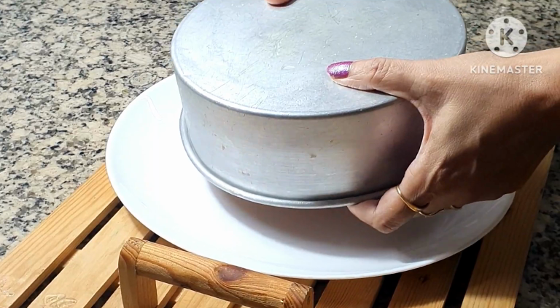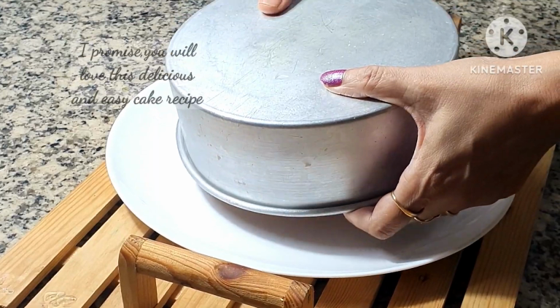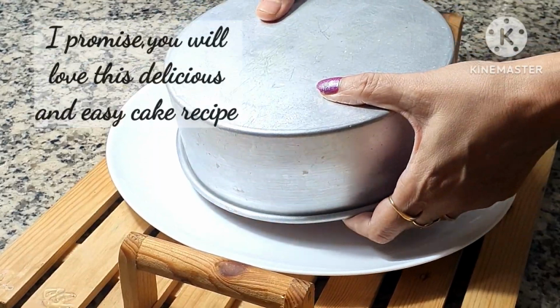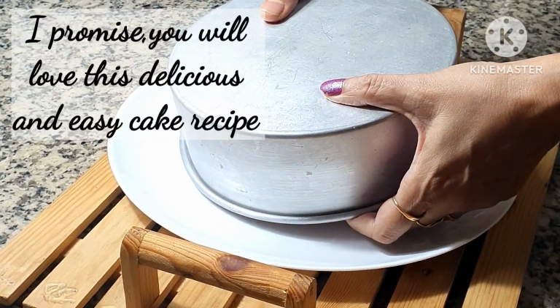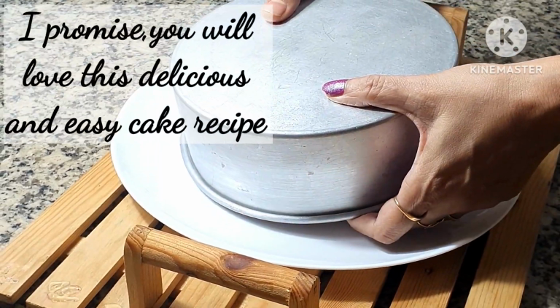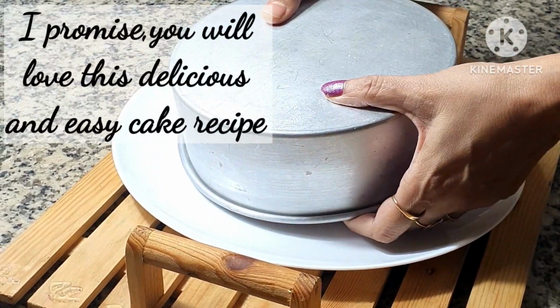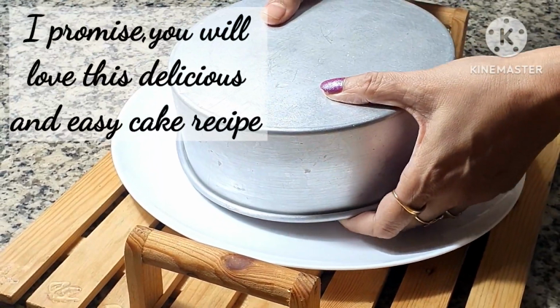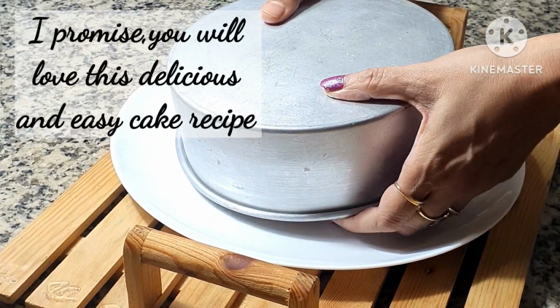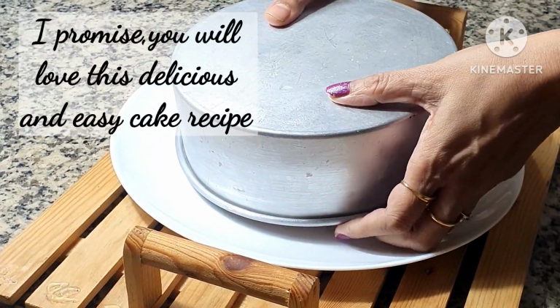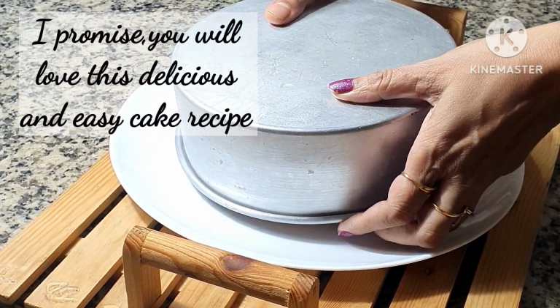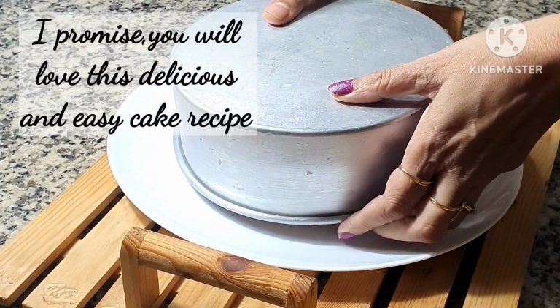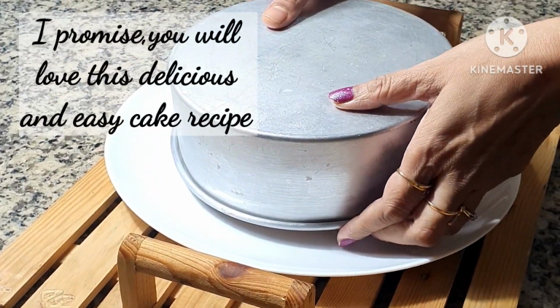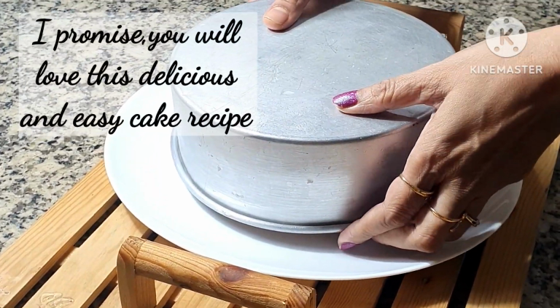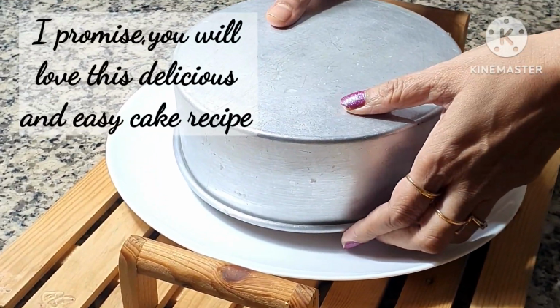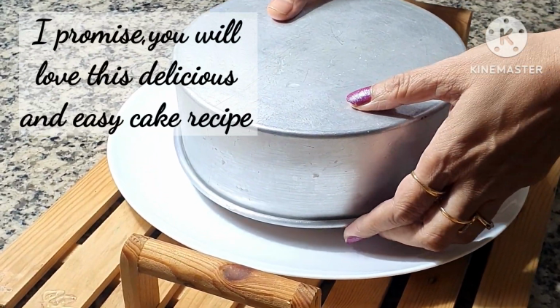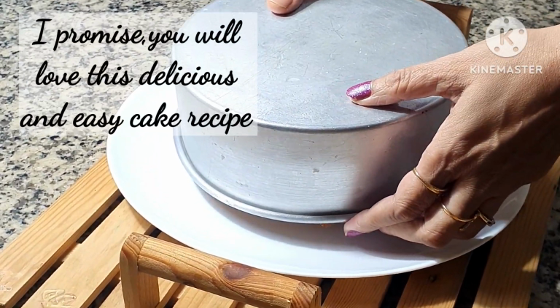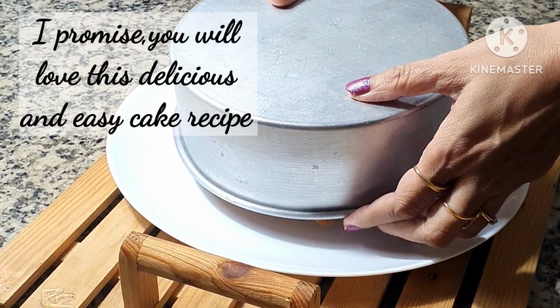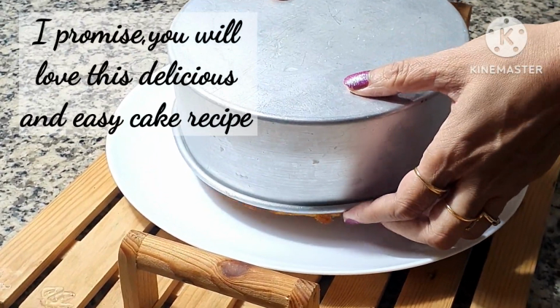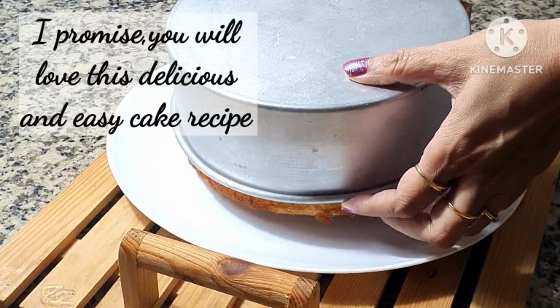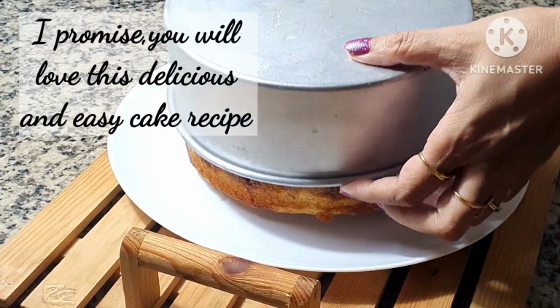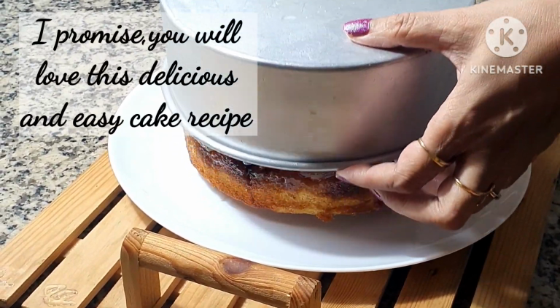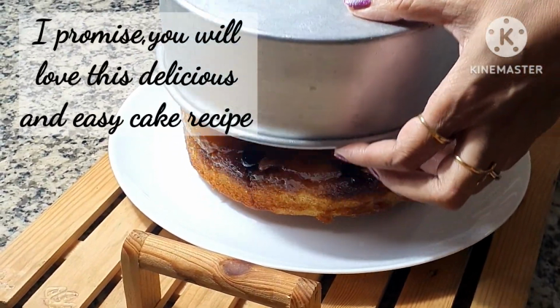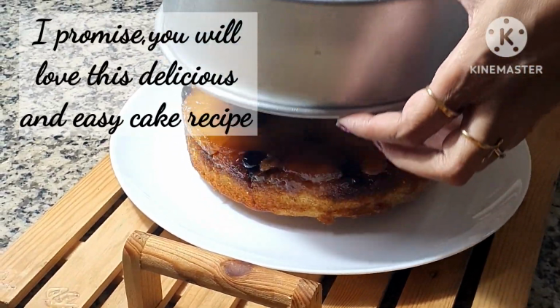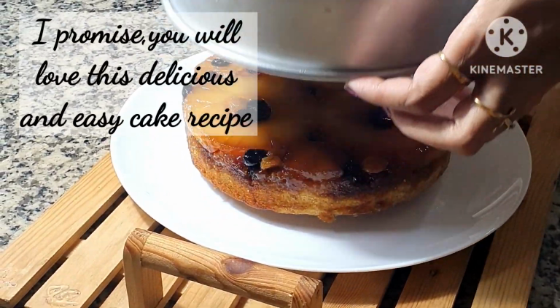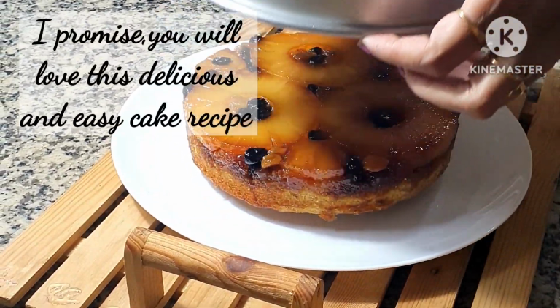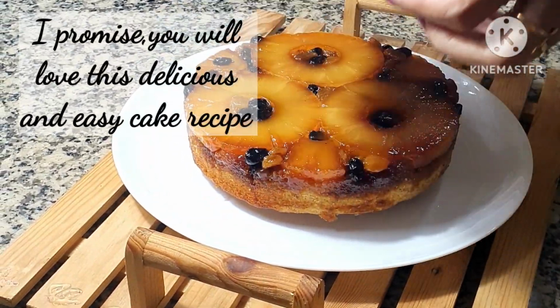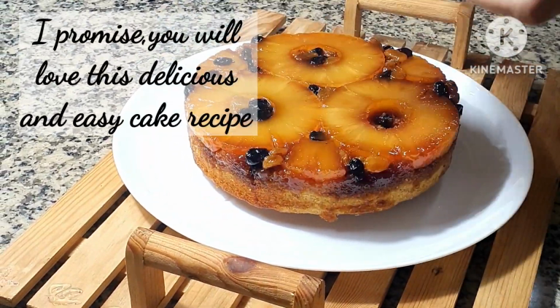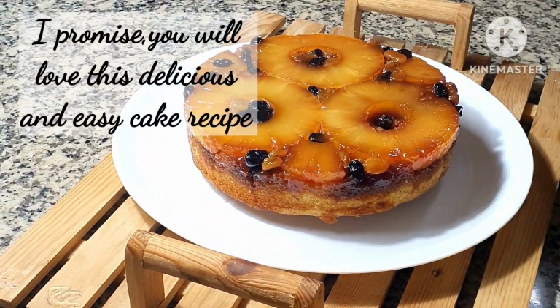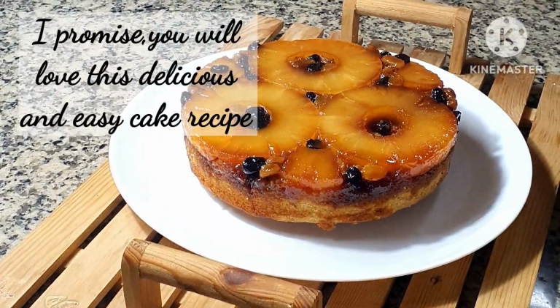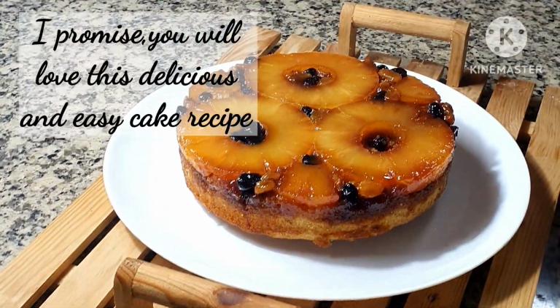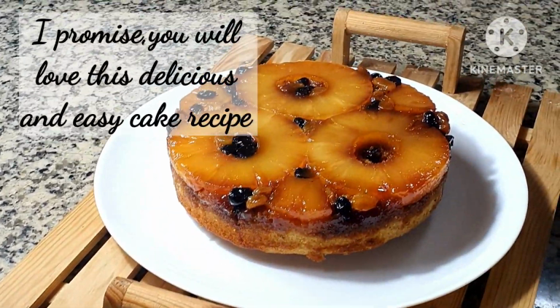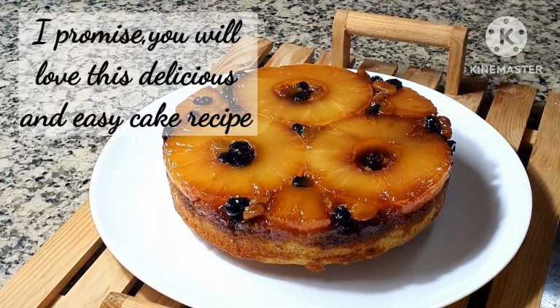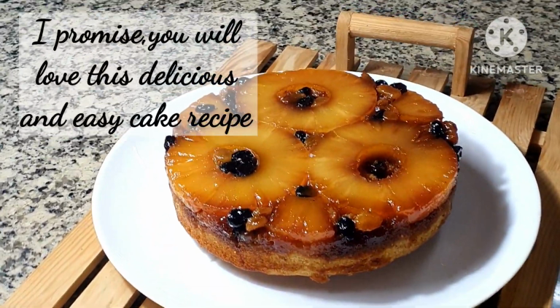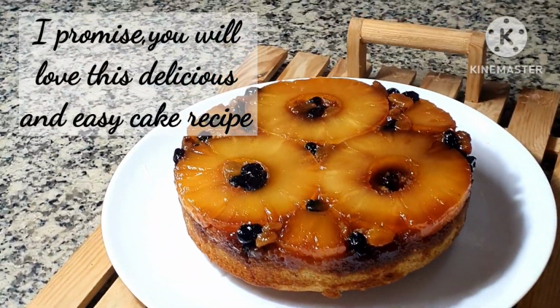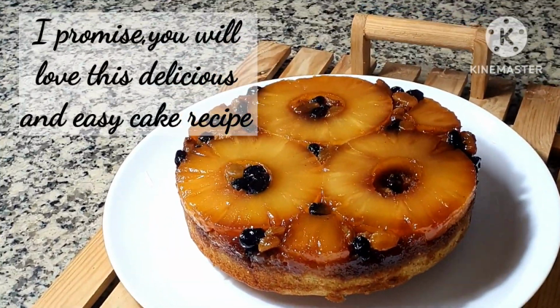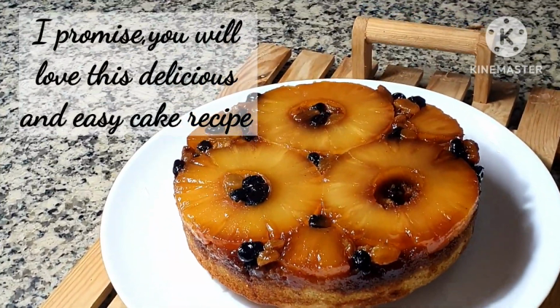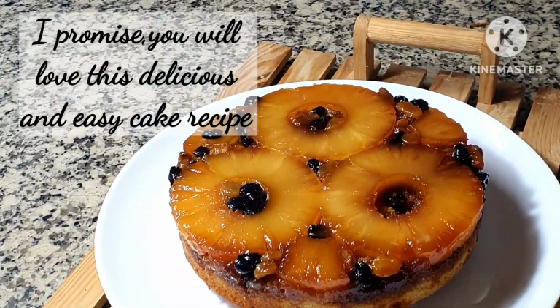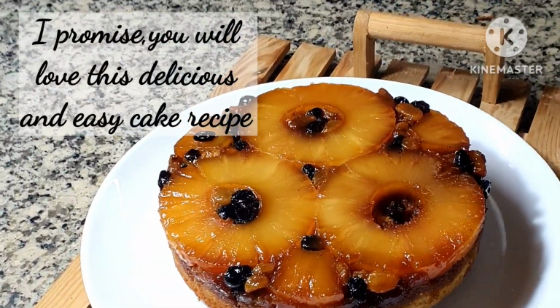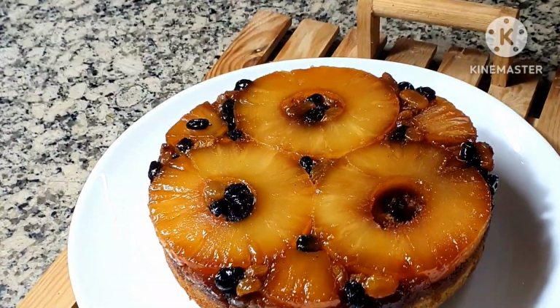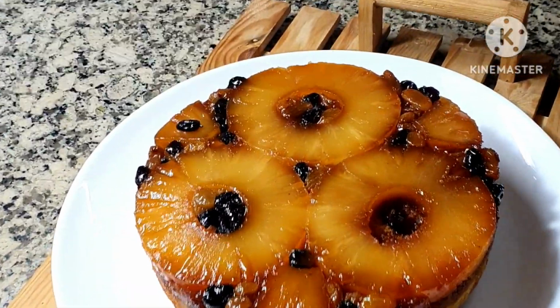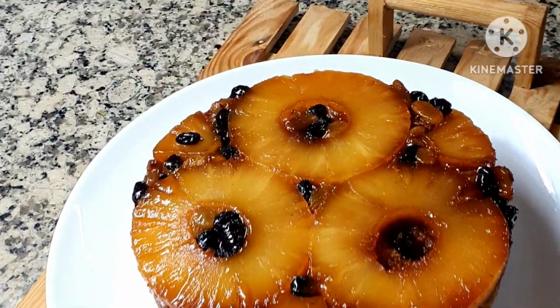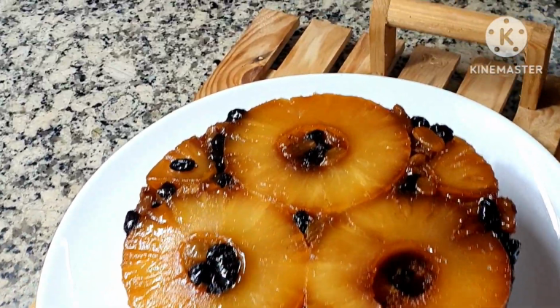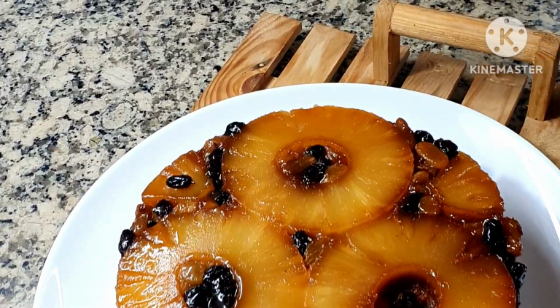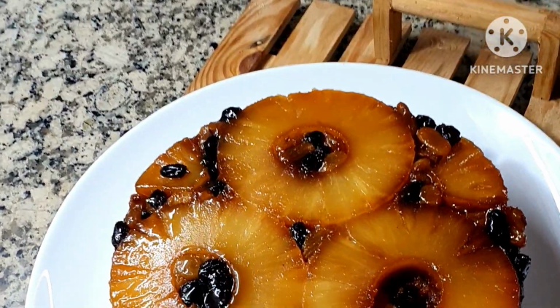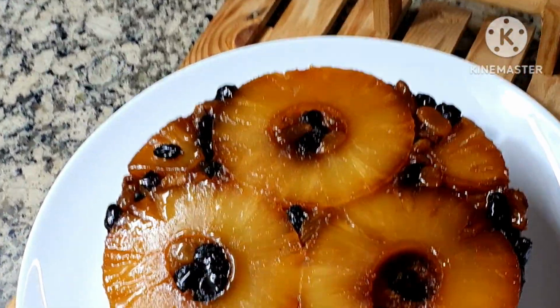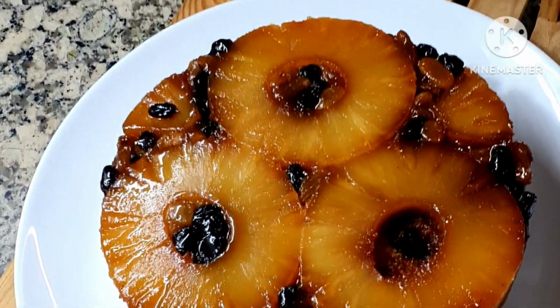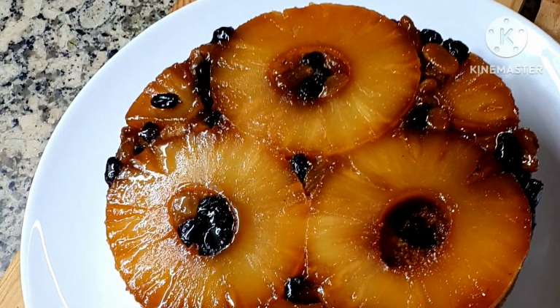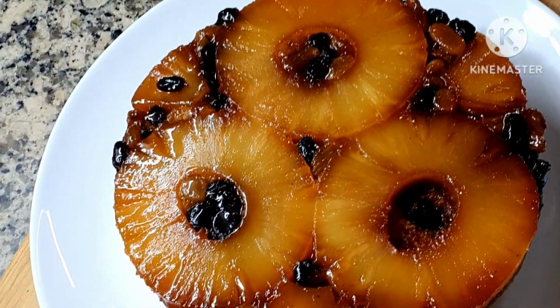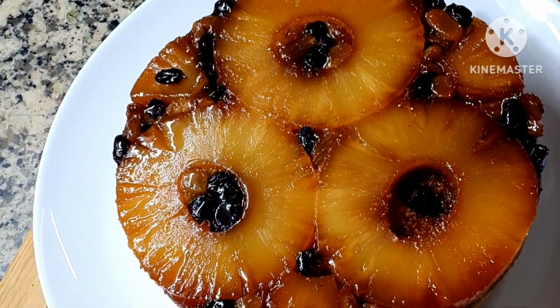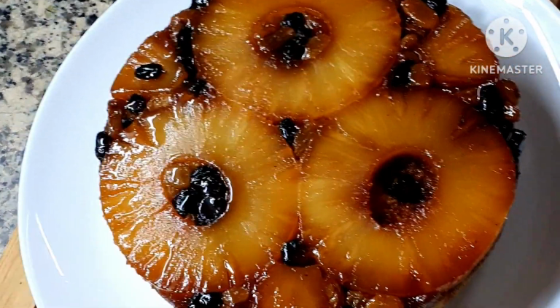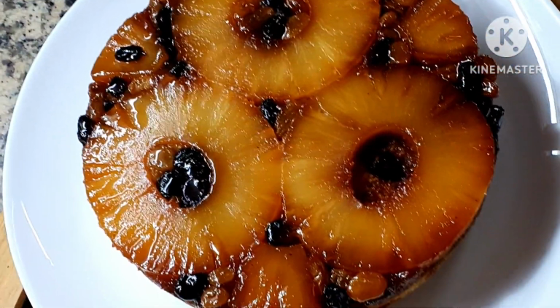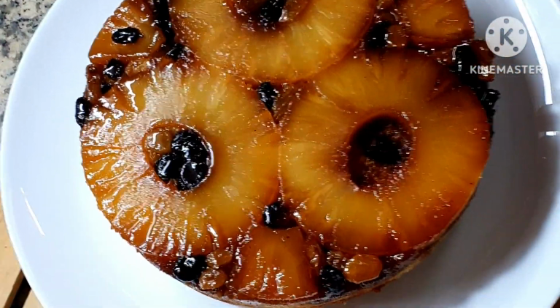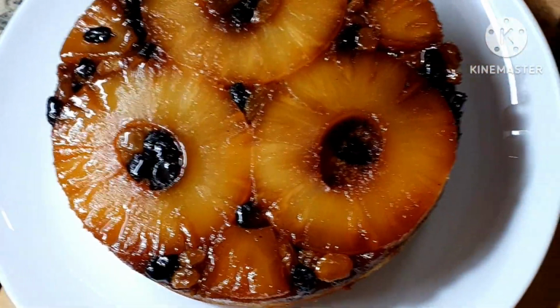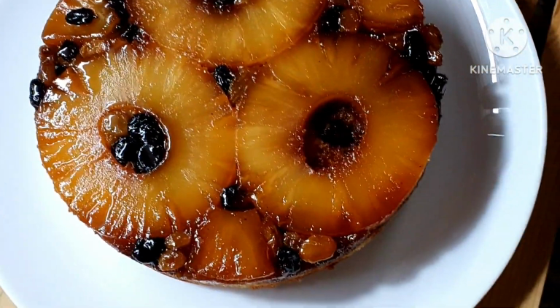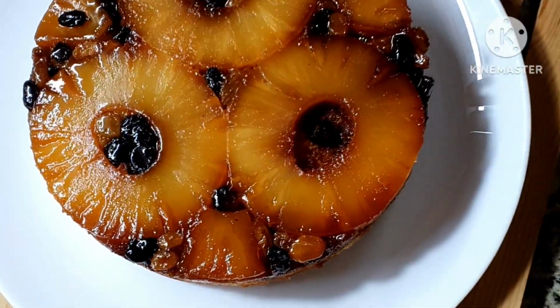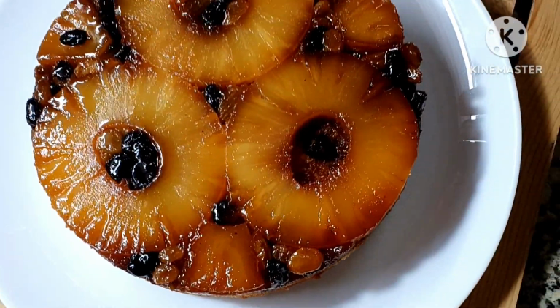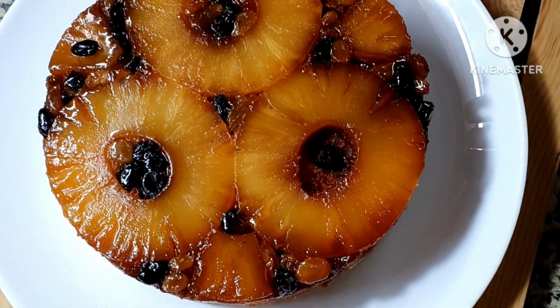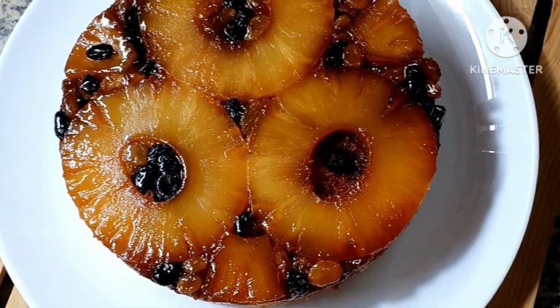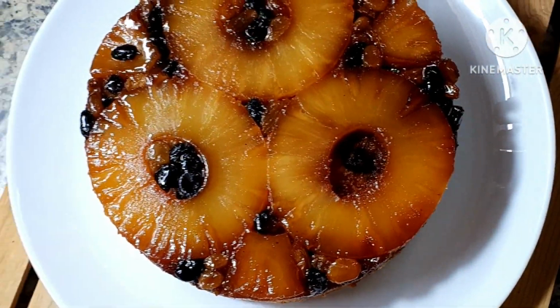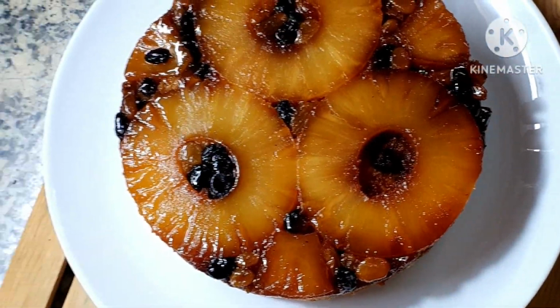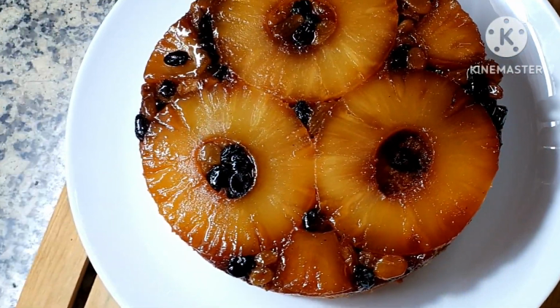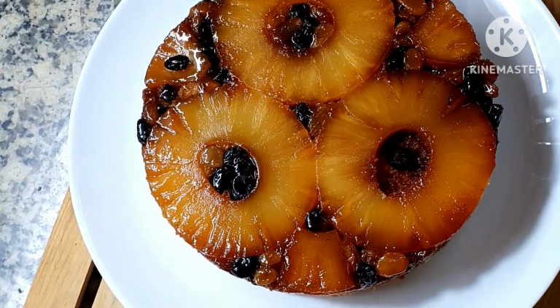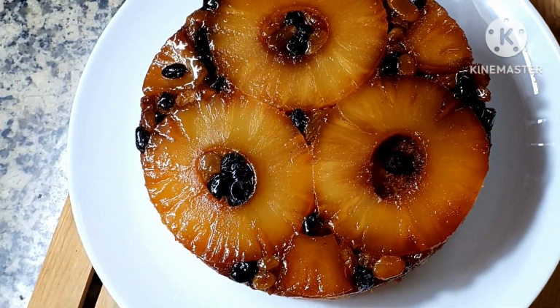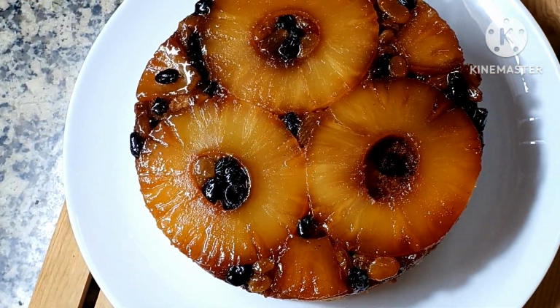Hello and welcome to my channel once again, viewers. Today I'm going to share this recipe of a pineapple upside-down cake.